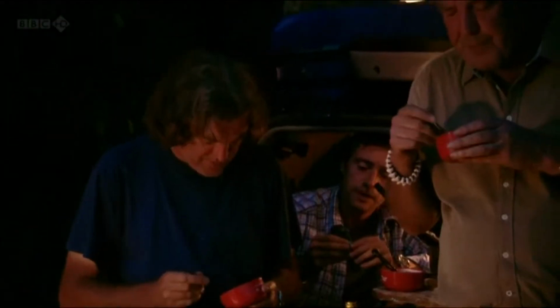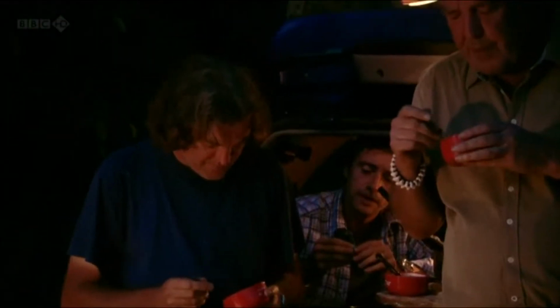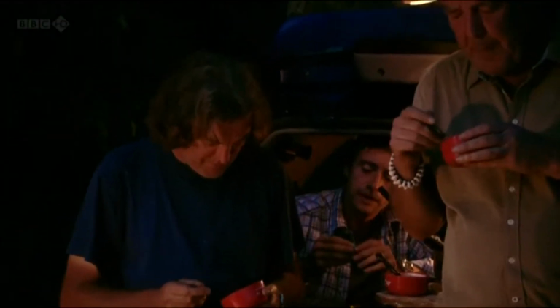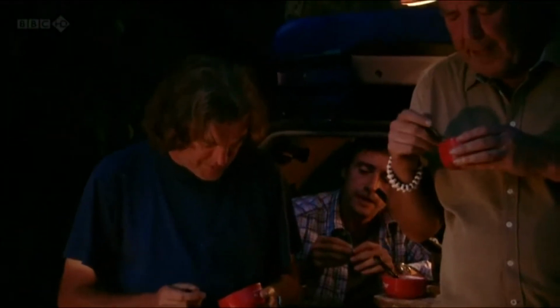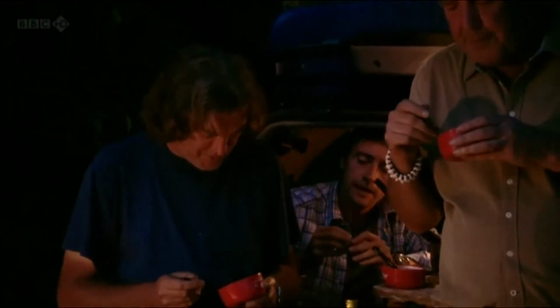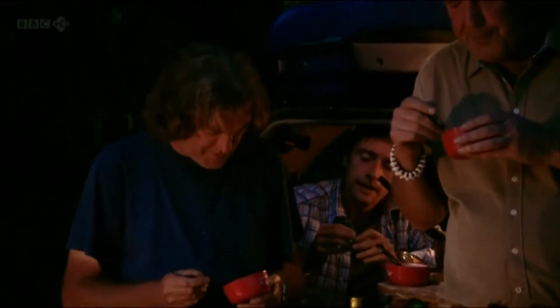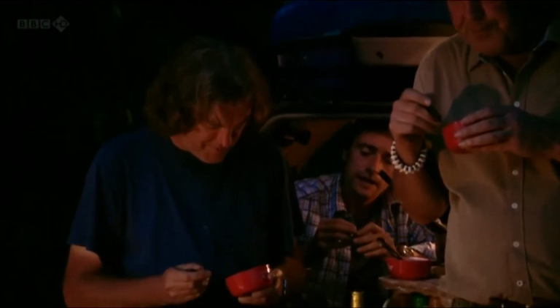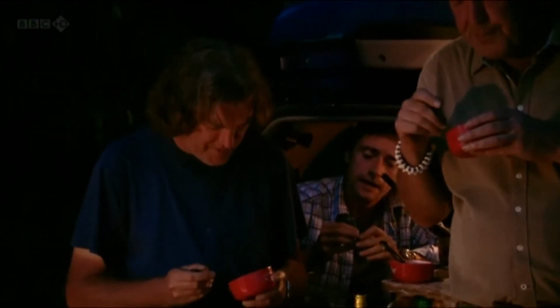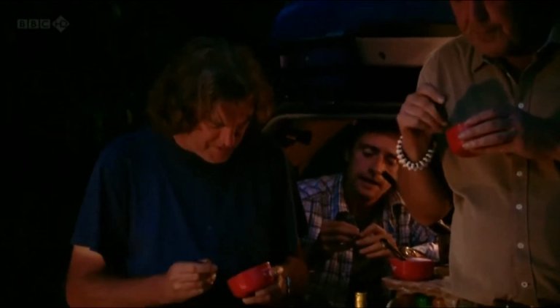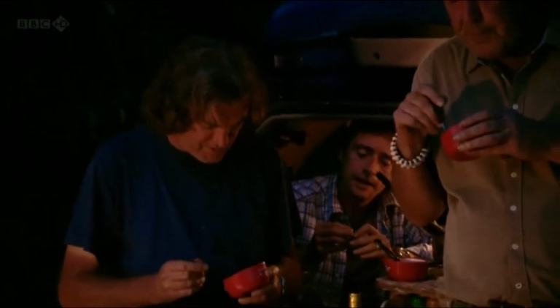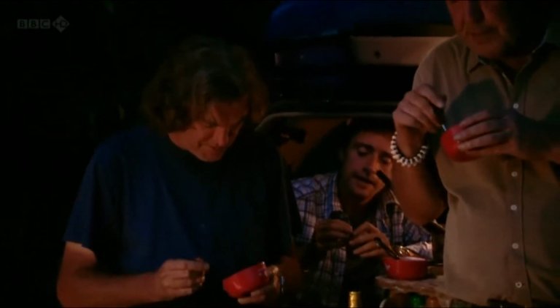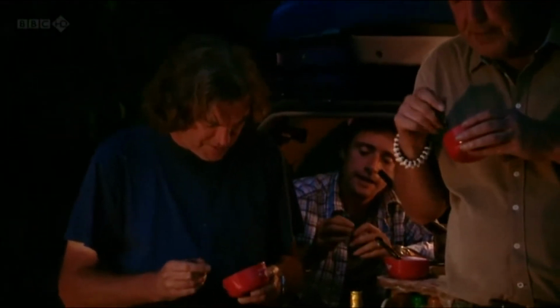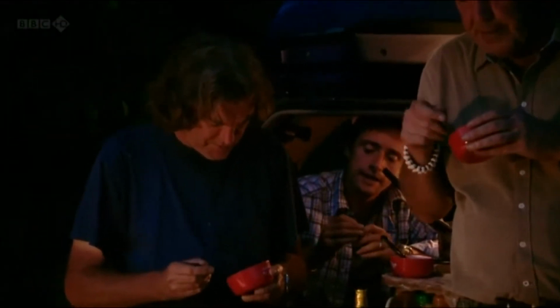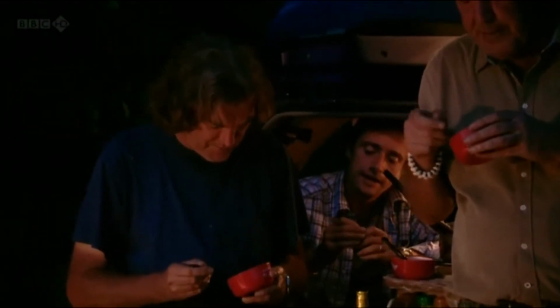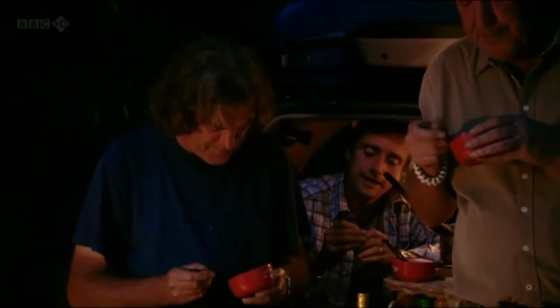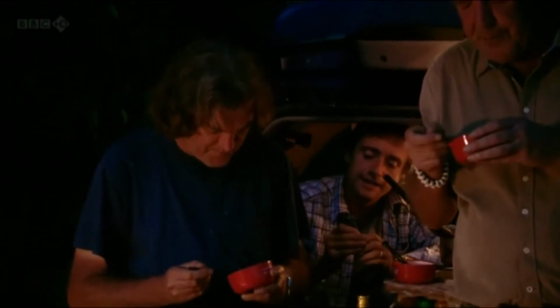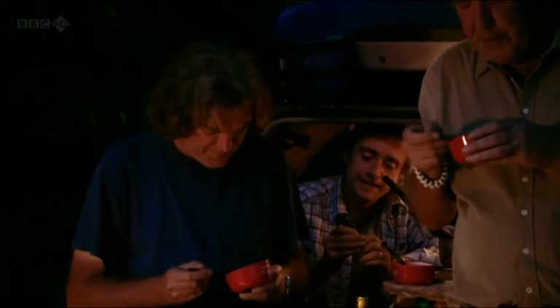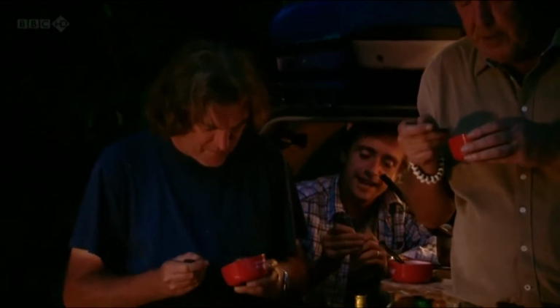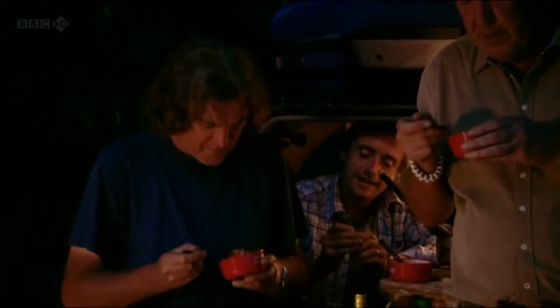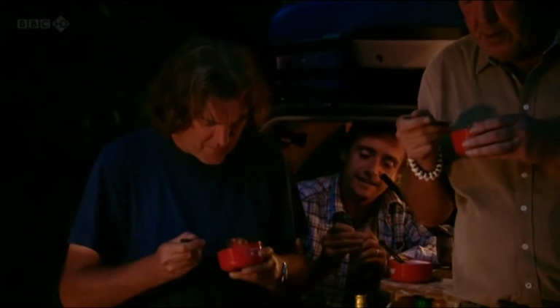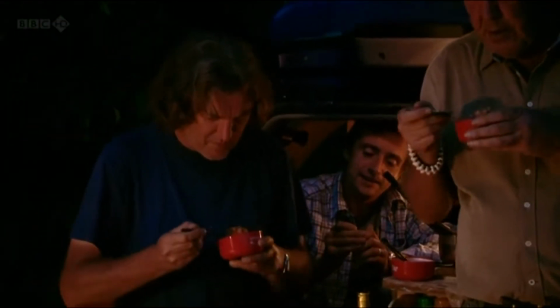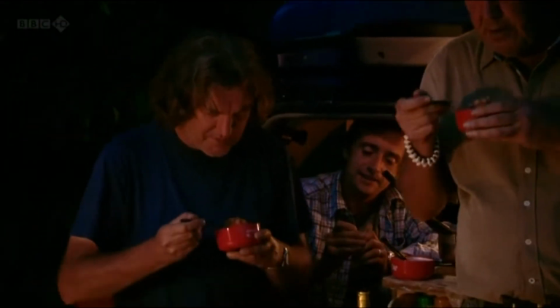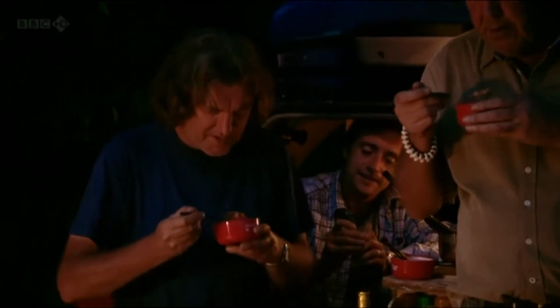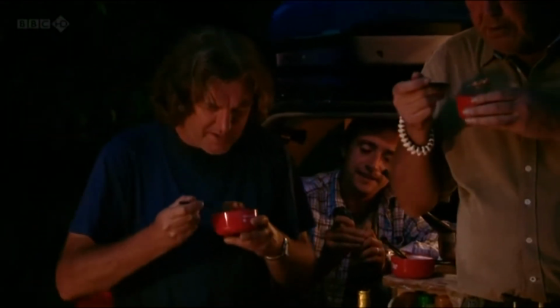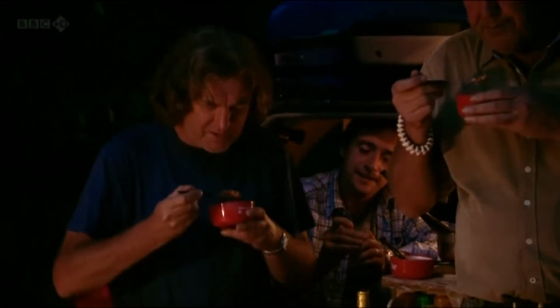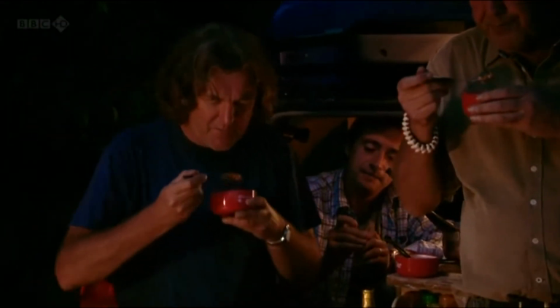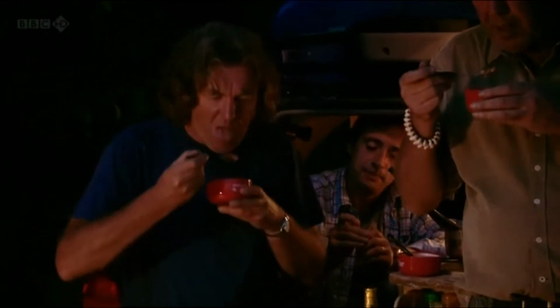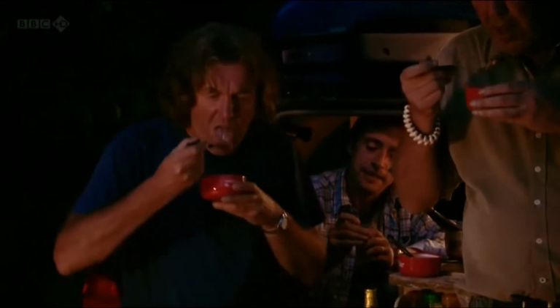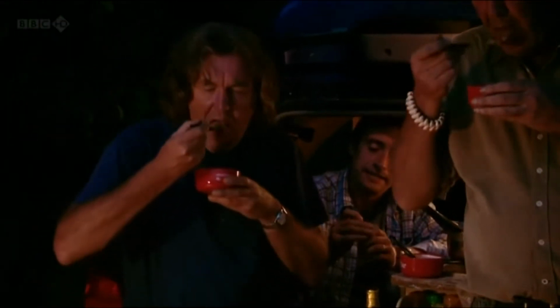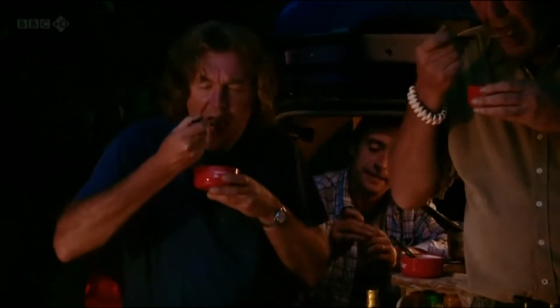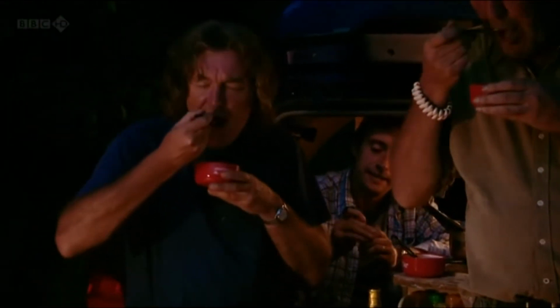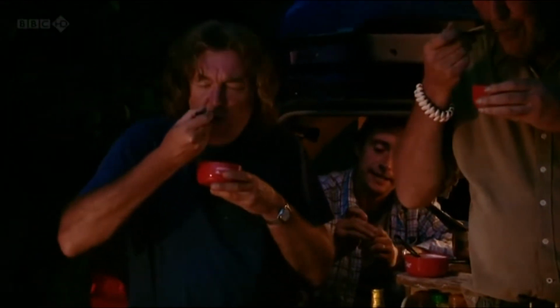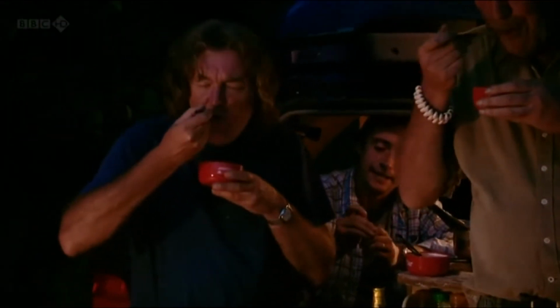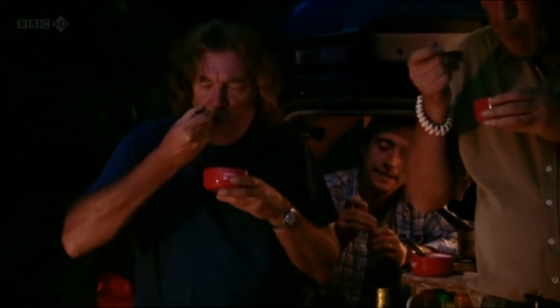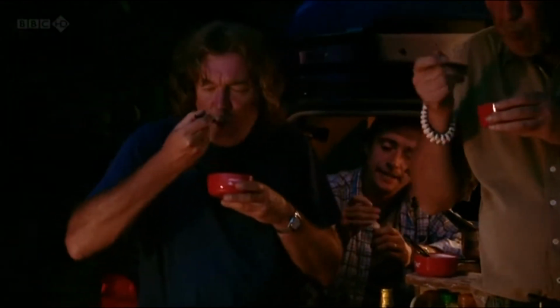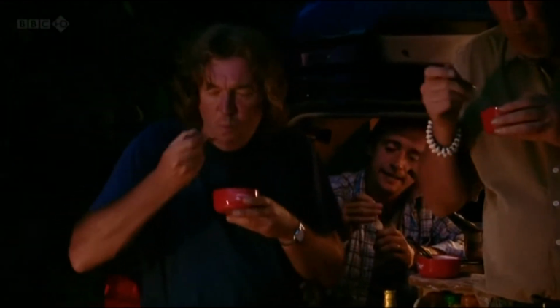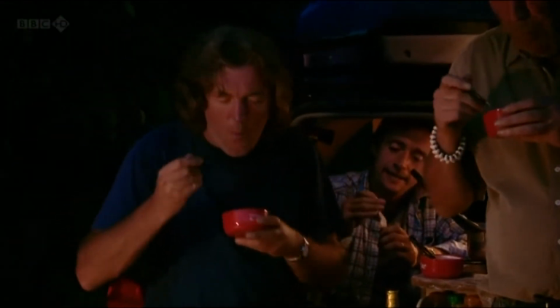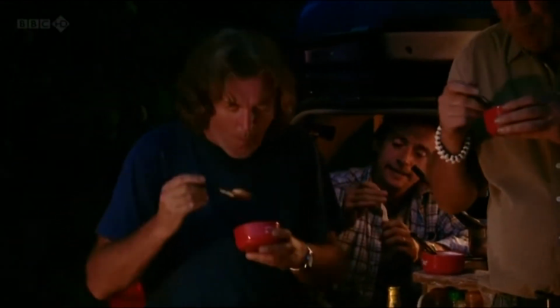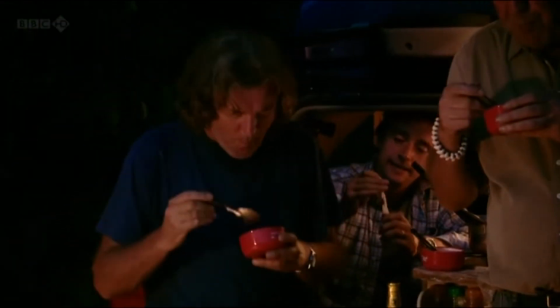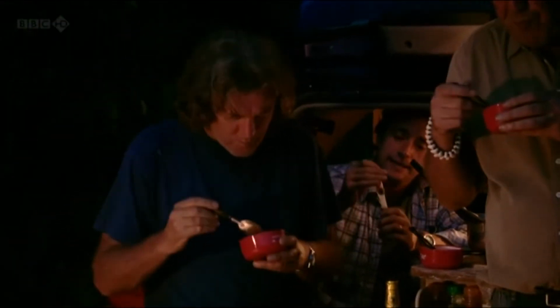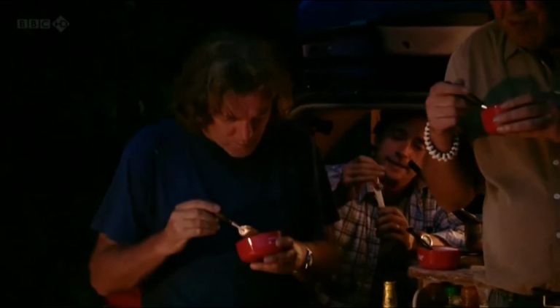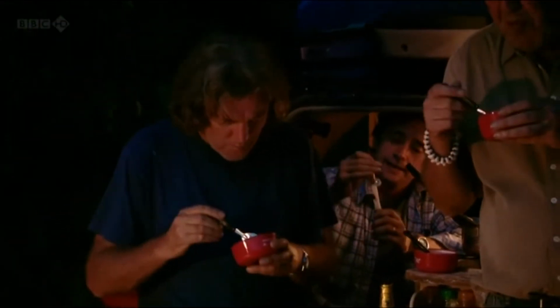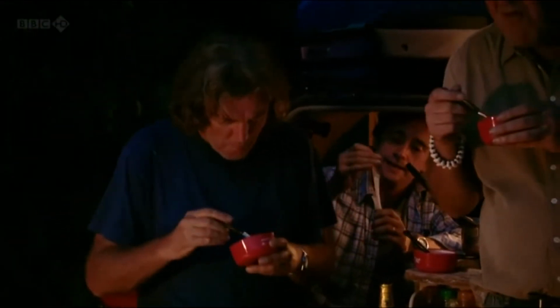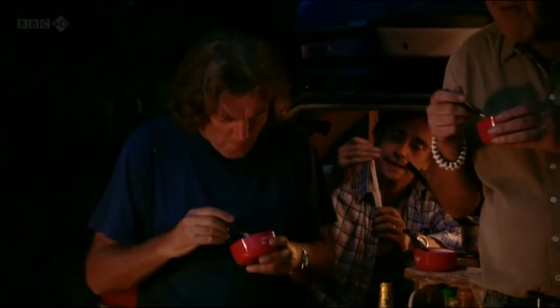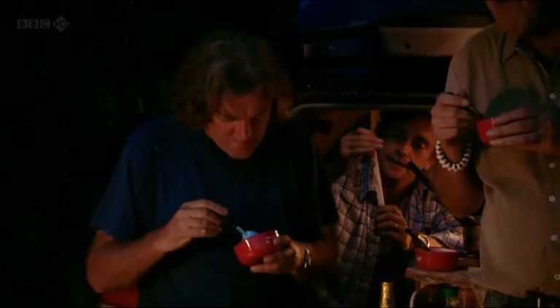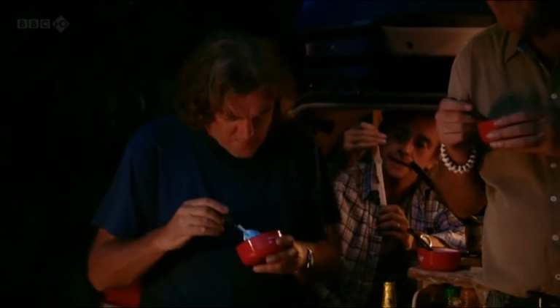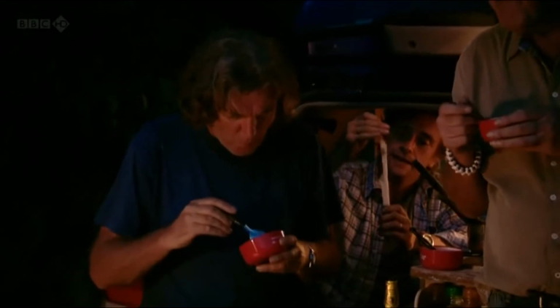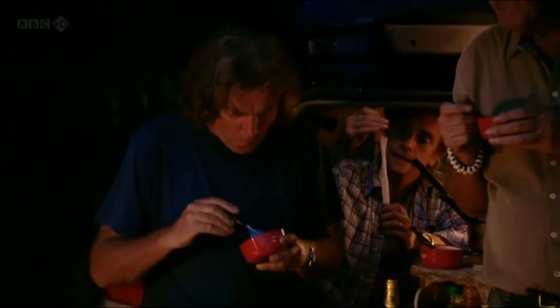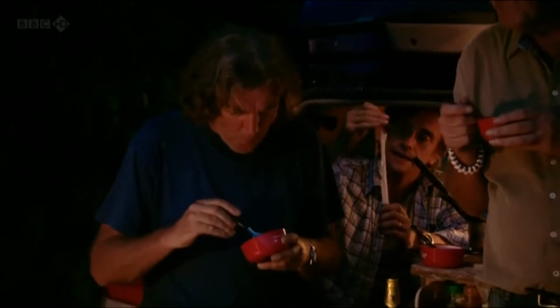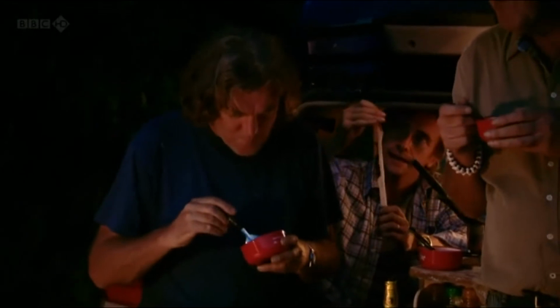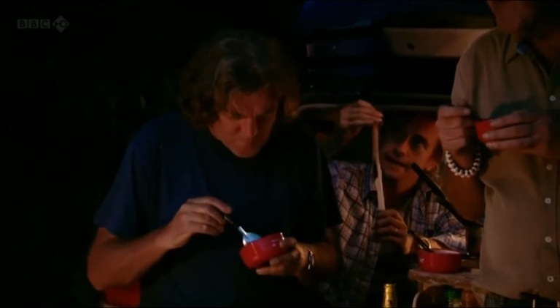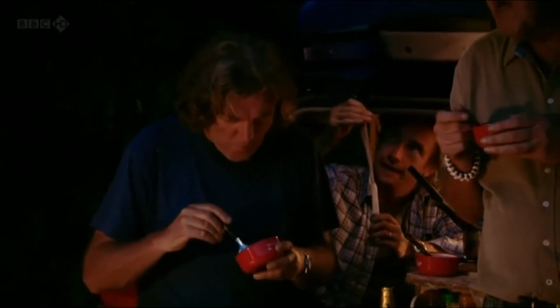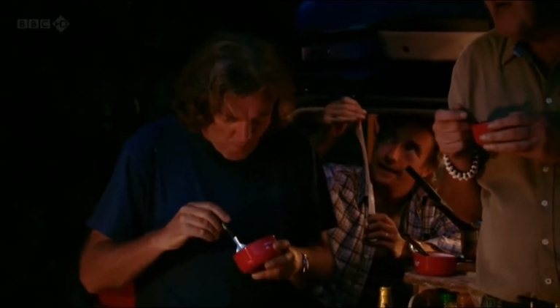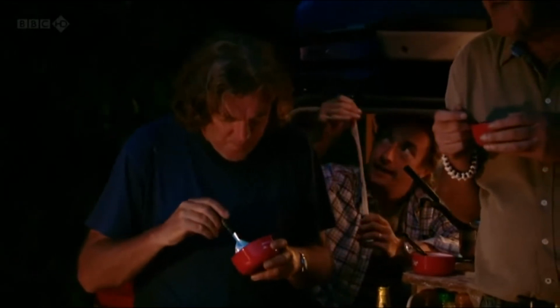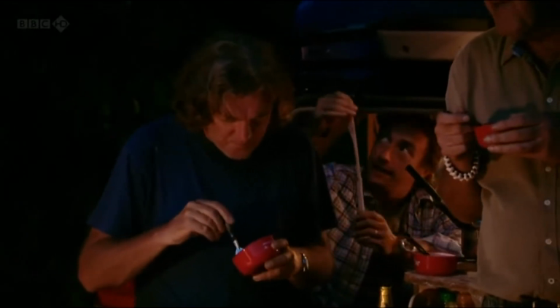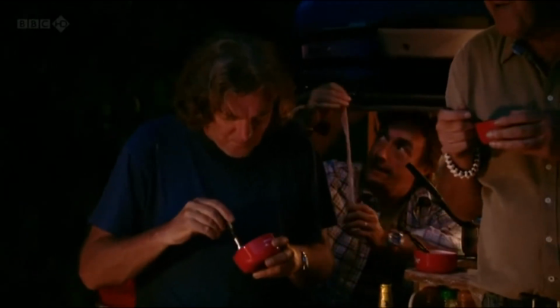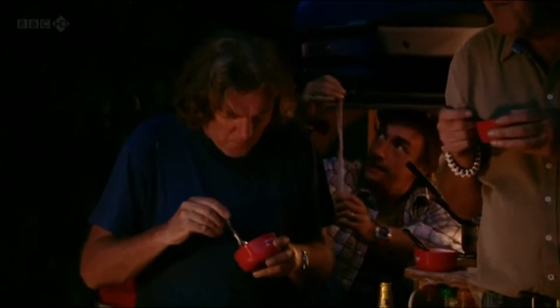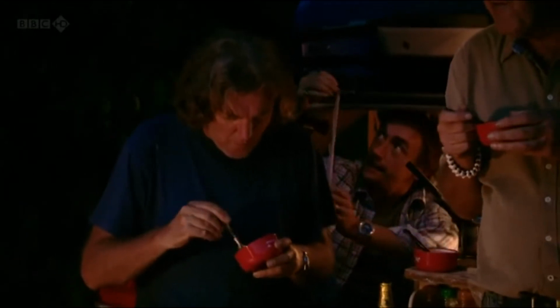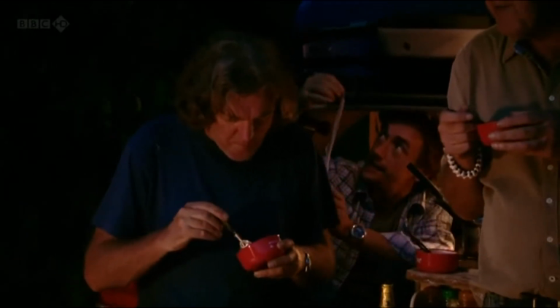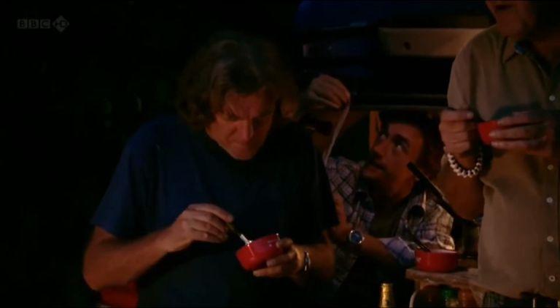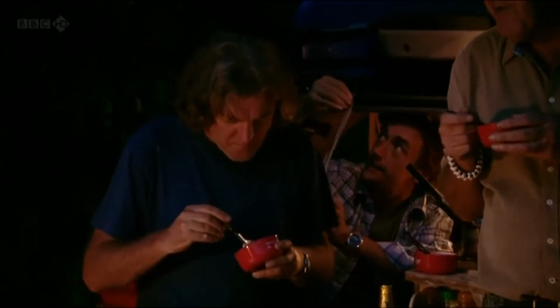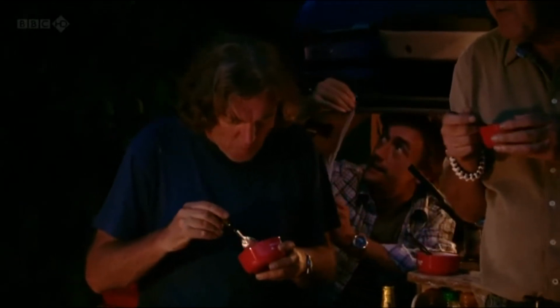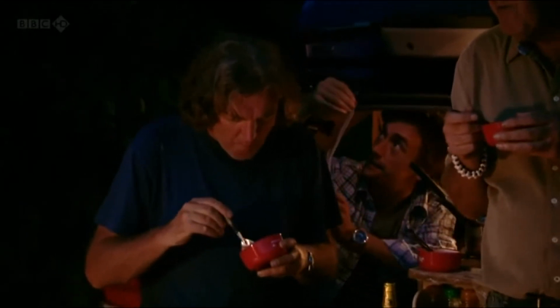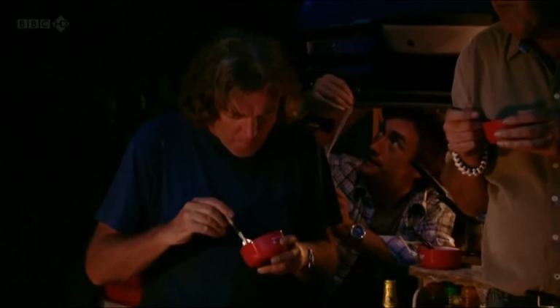I'm enjoying the bean course. Yeah, good. What's next? Beans. You honestly not cook anything other than beans? Nope.